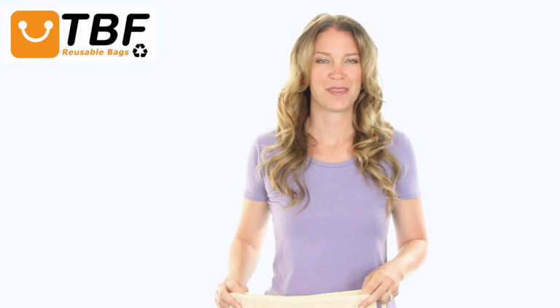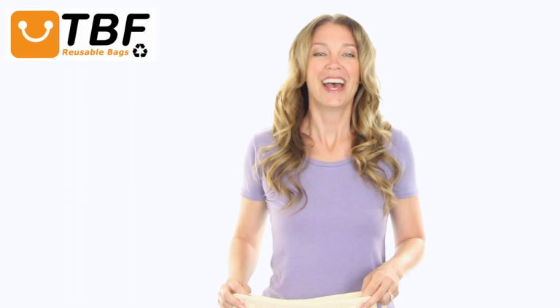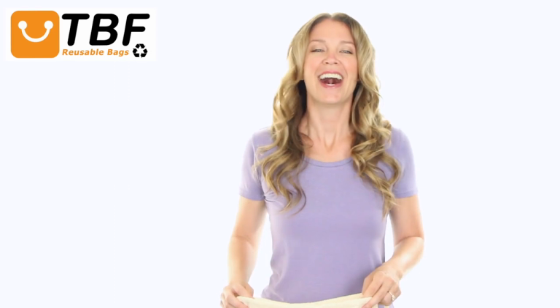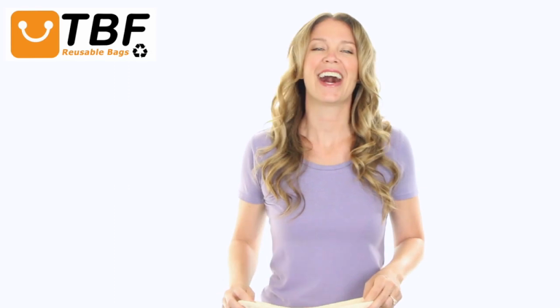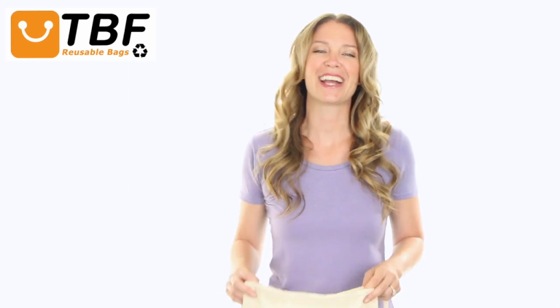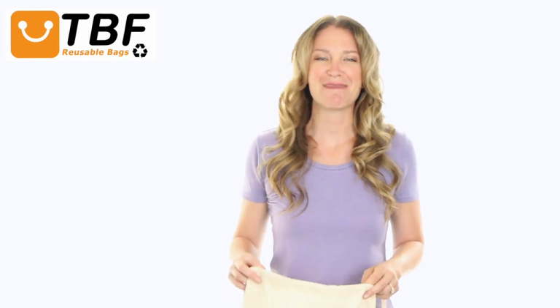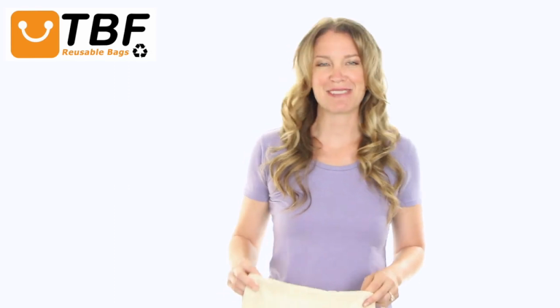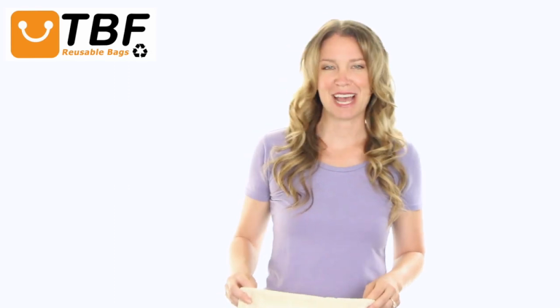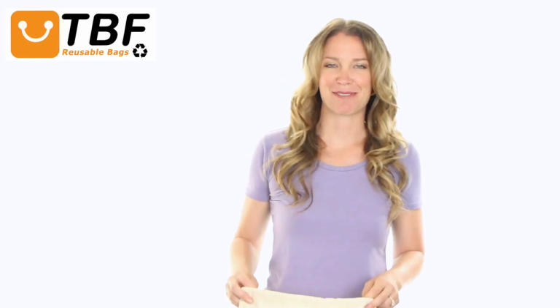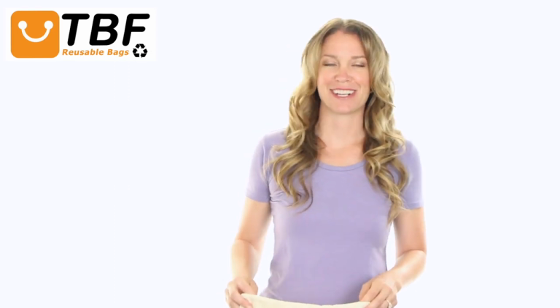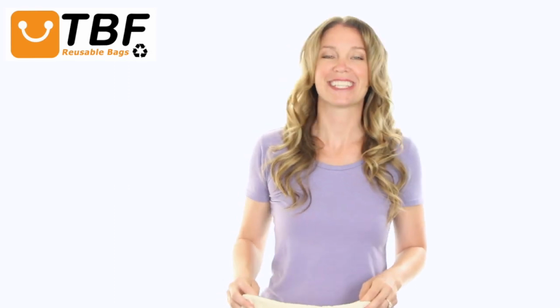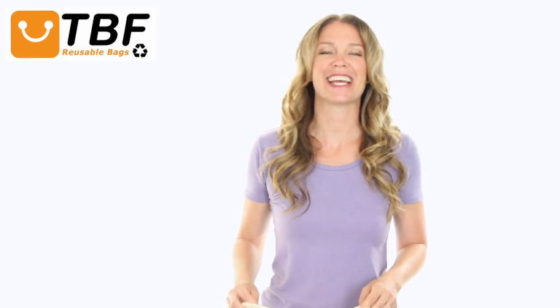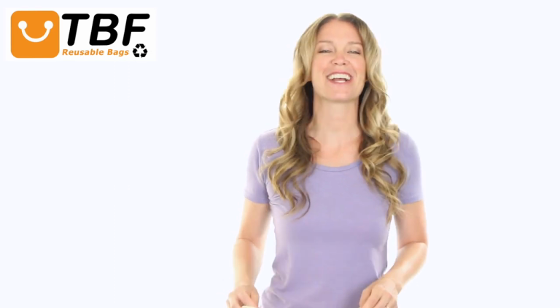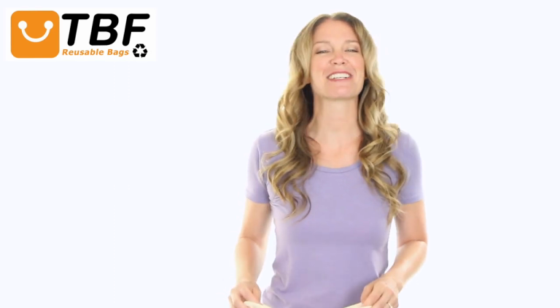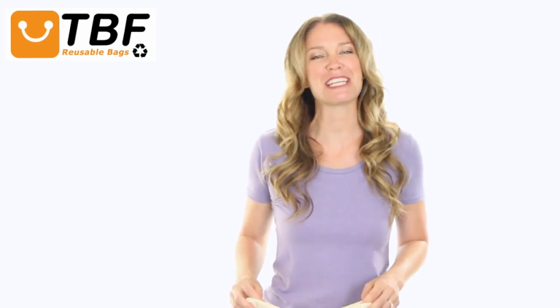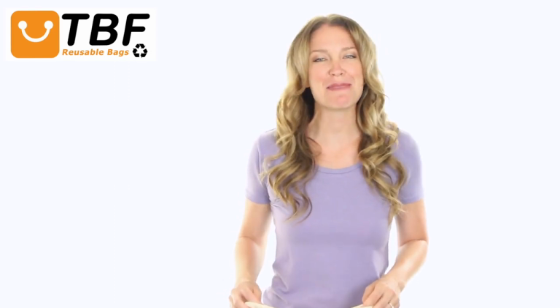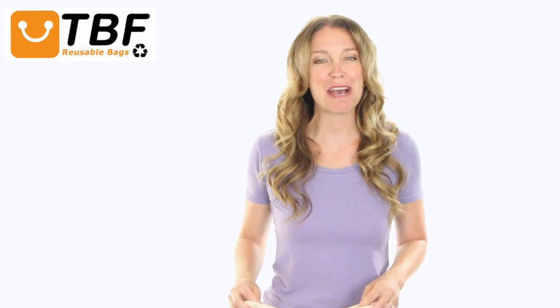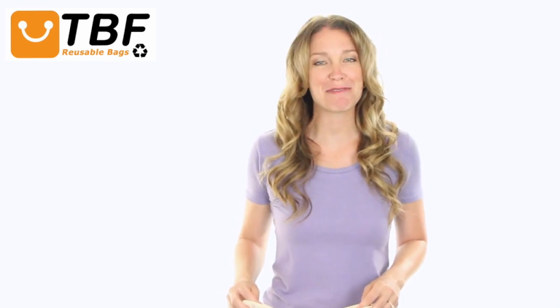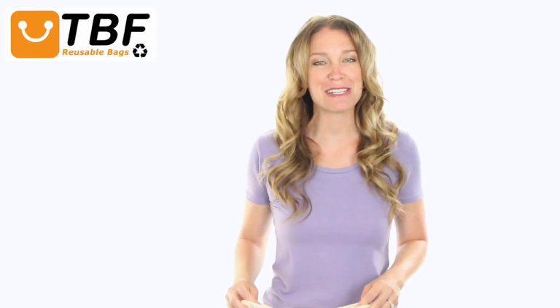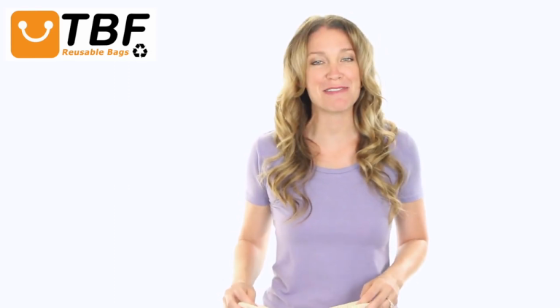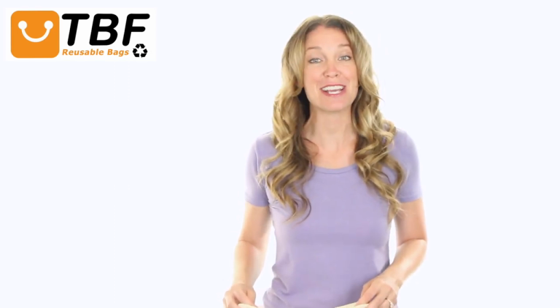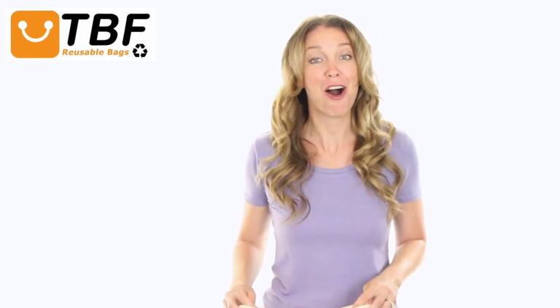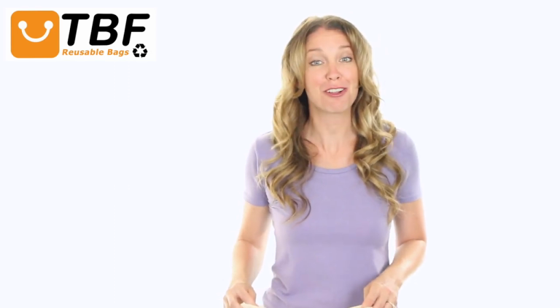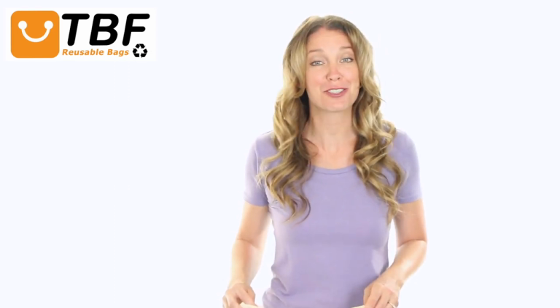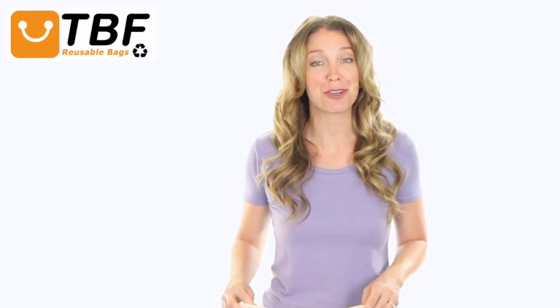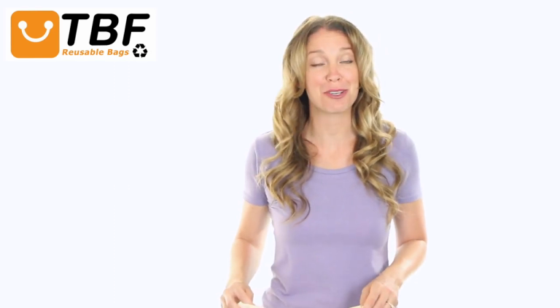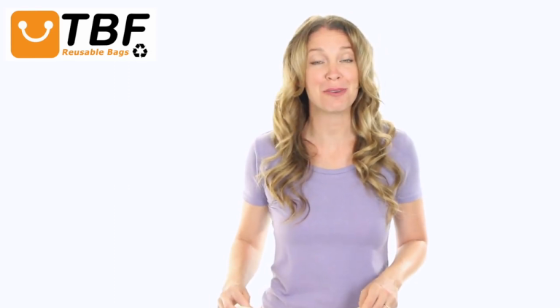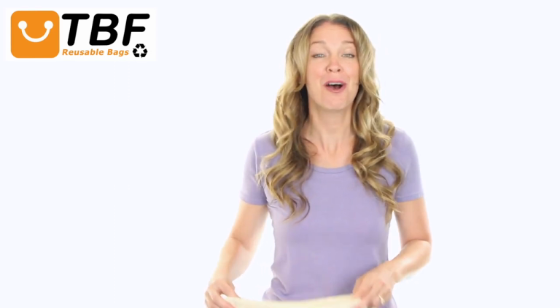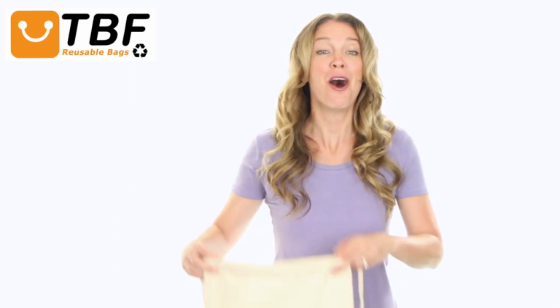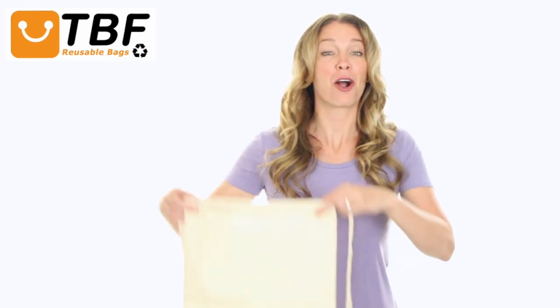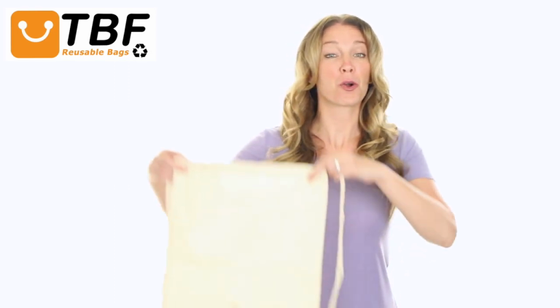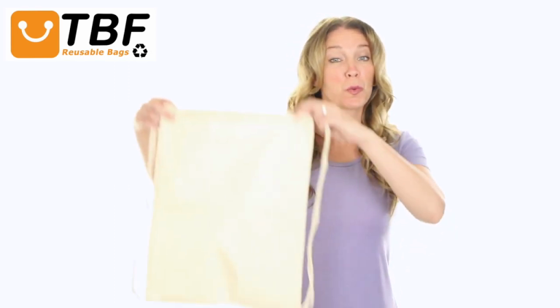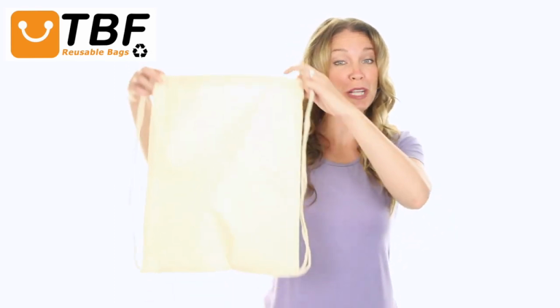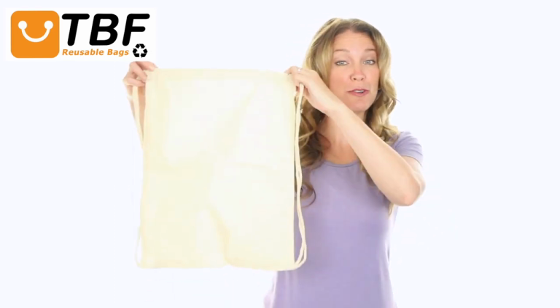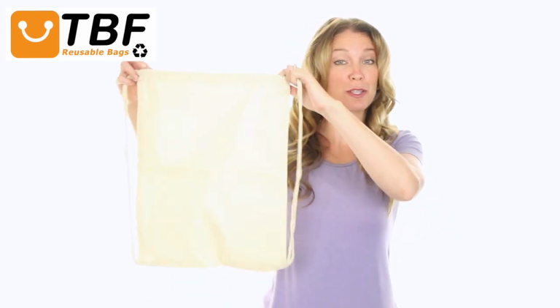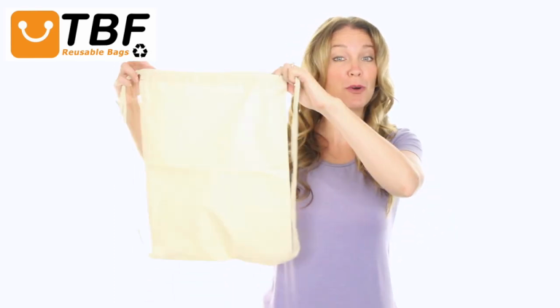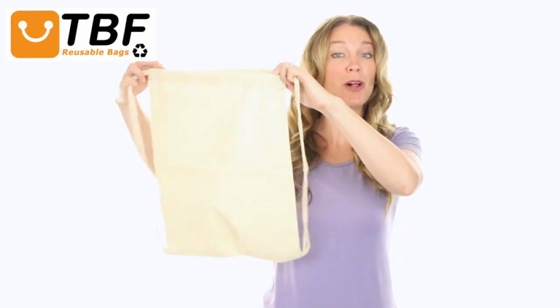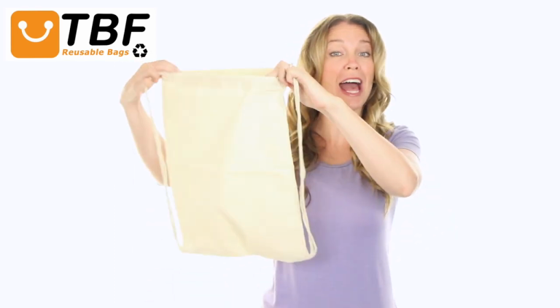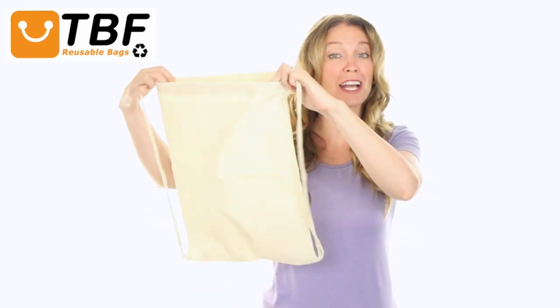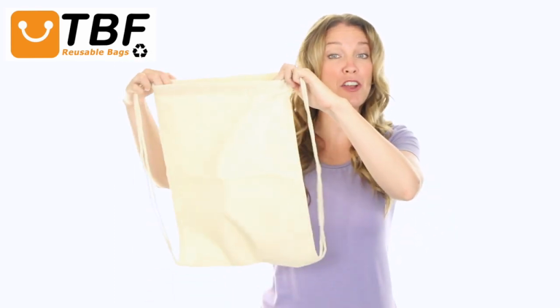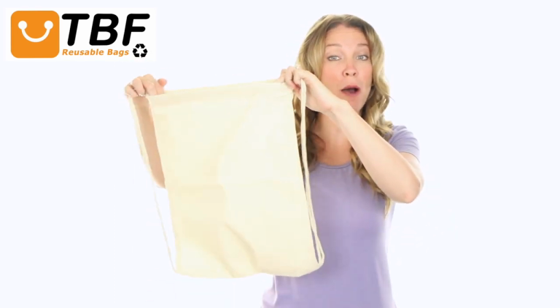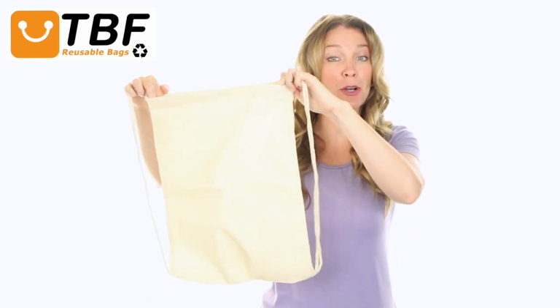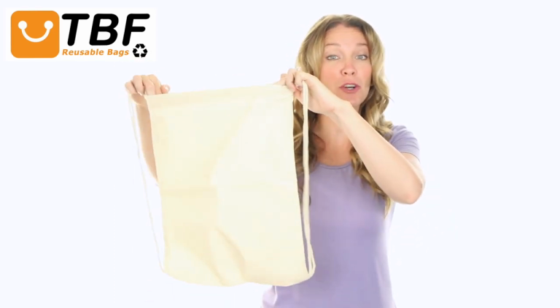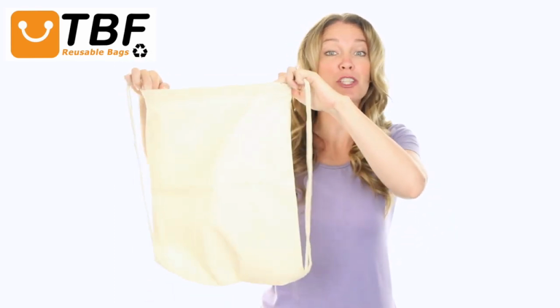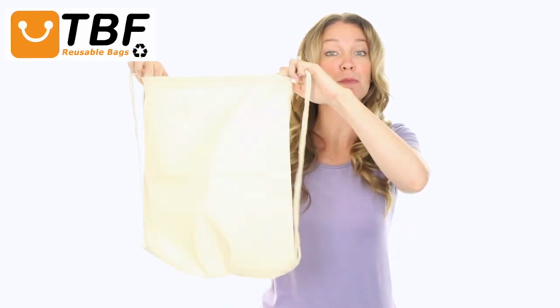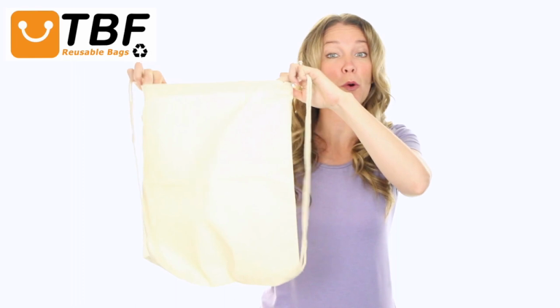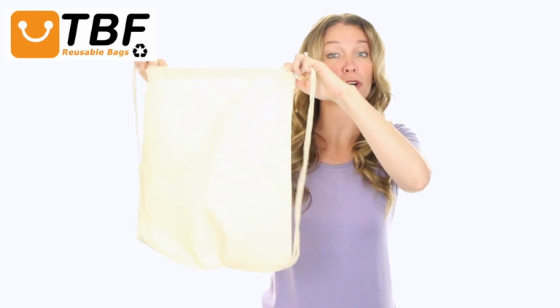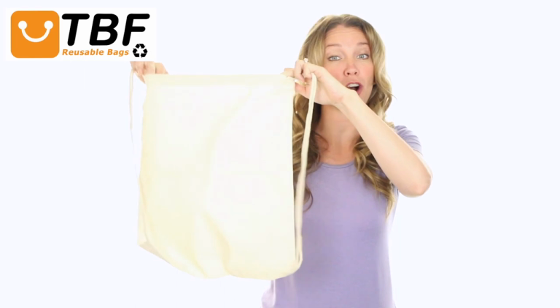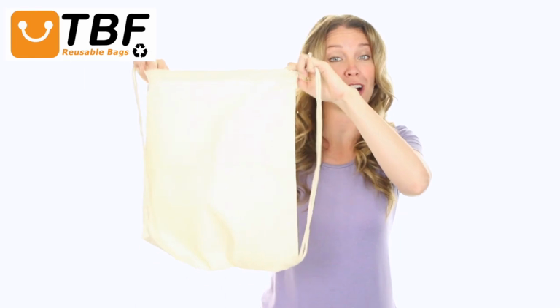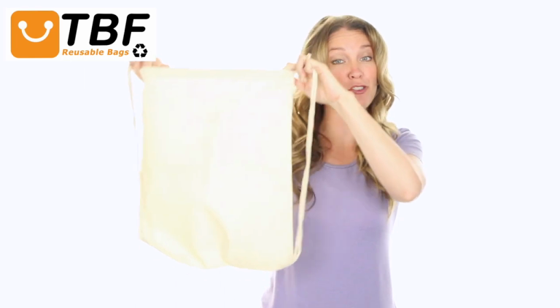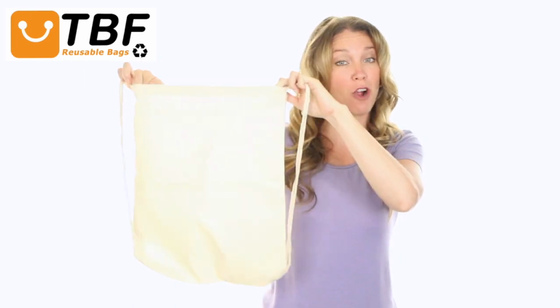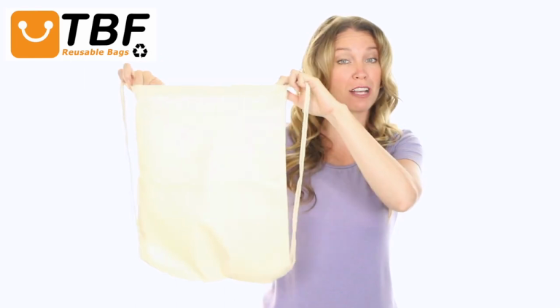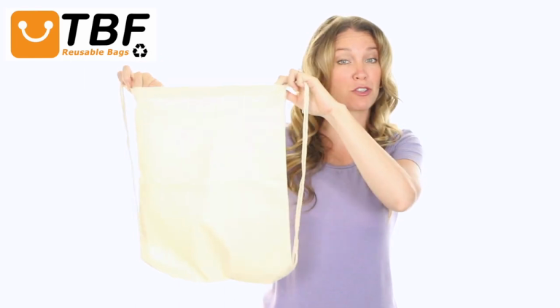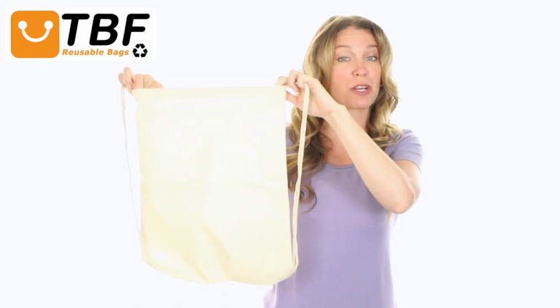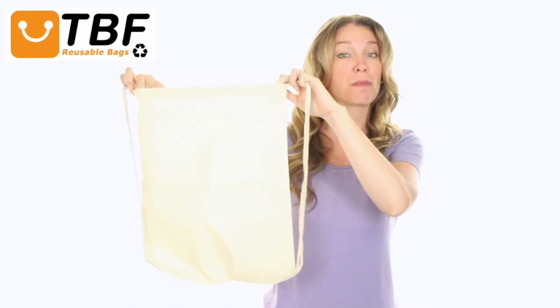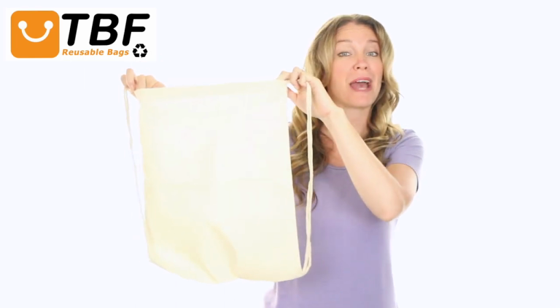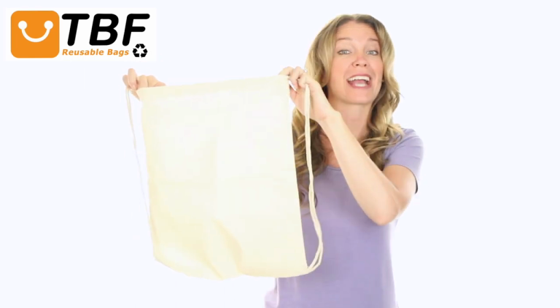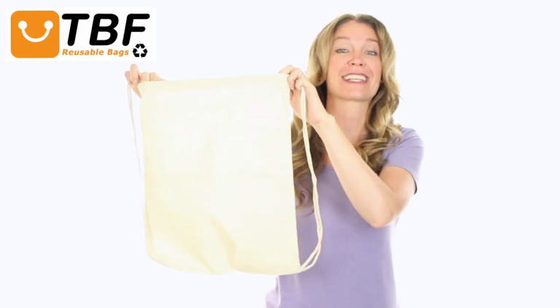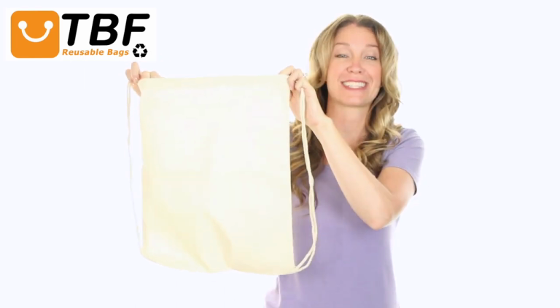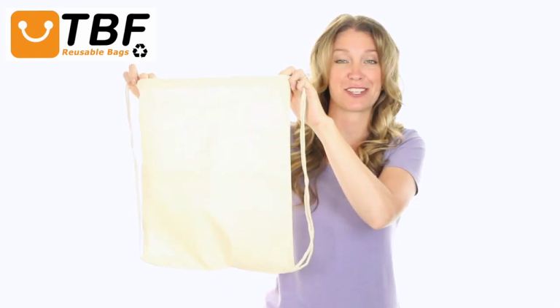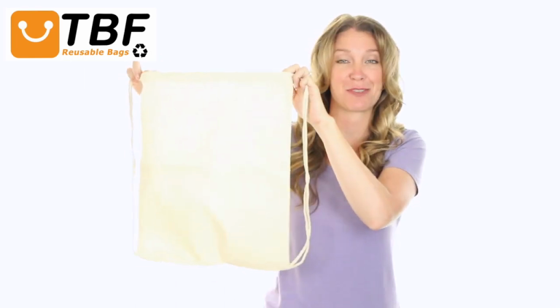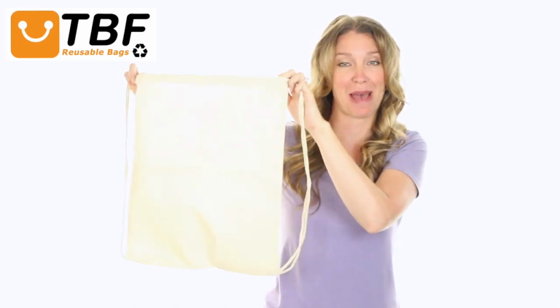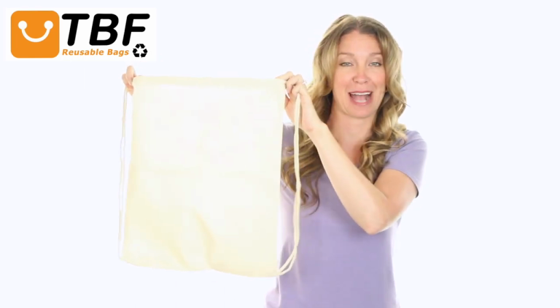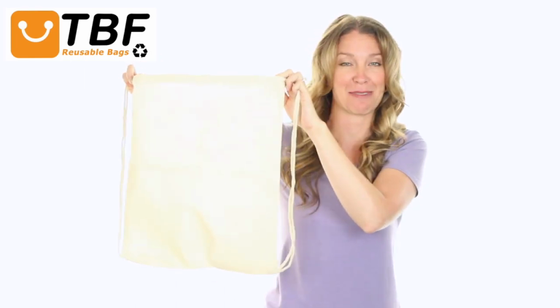Hi, I'm Tamara. Today on TBF TV, I'll show you our reusable, economical sport cotton drawstring bag cinch pack.